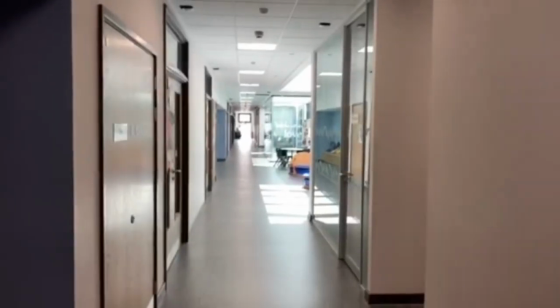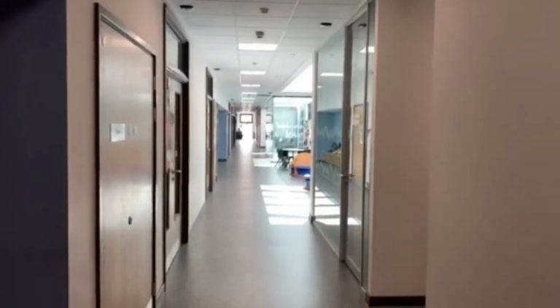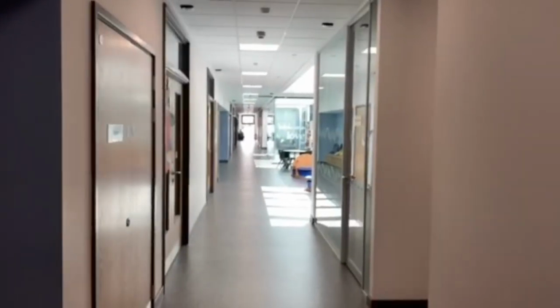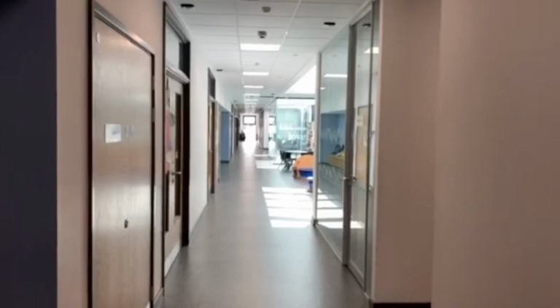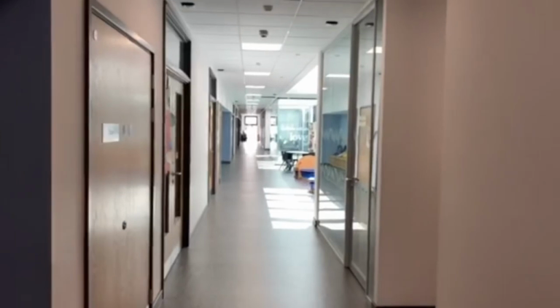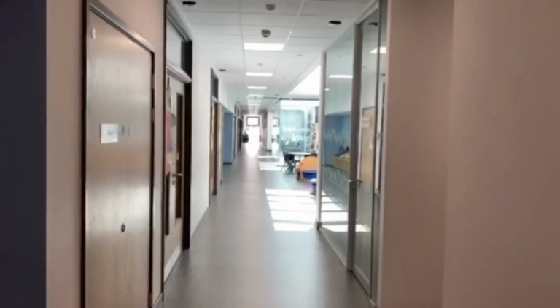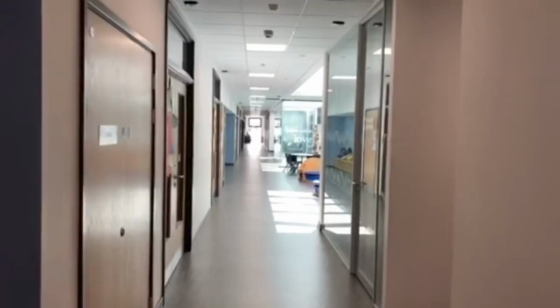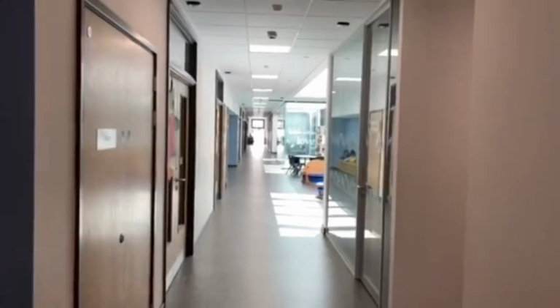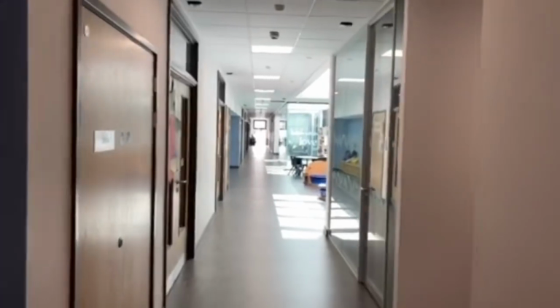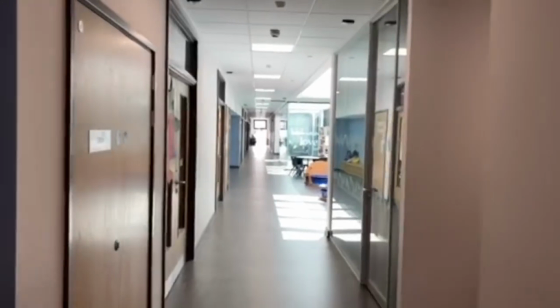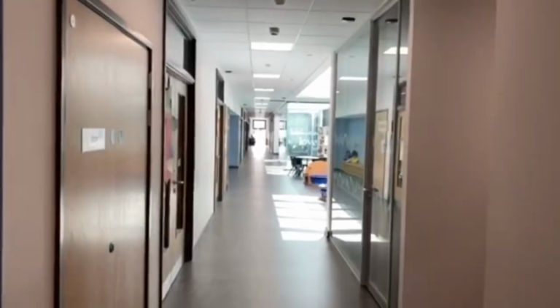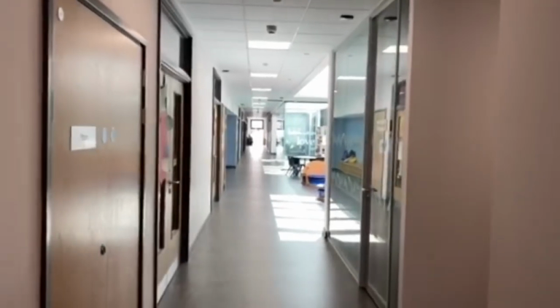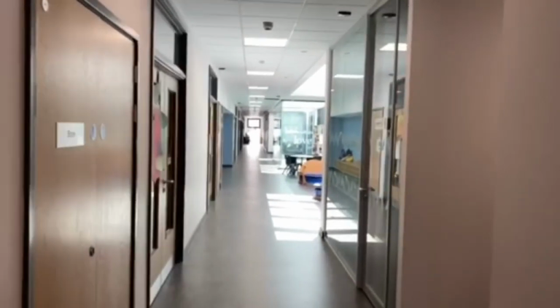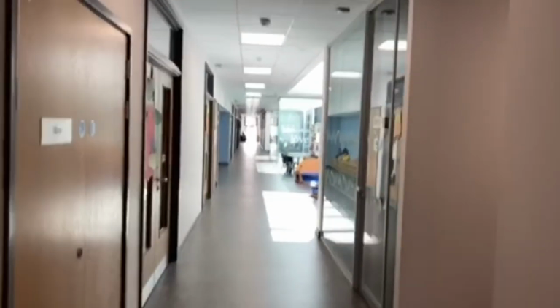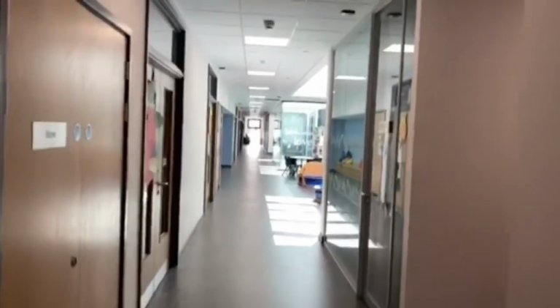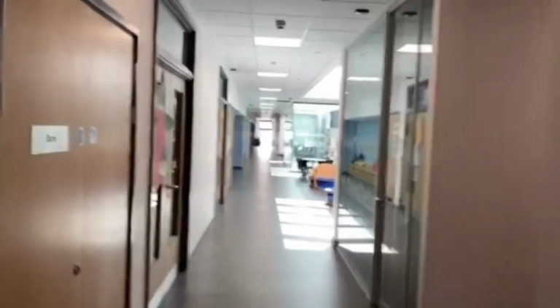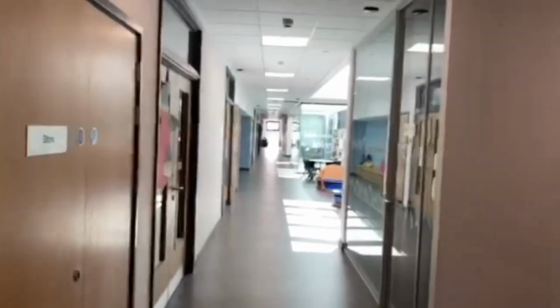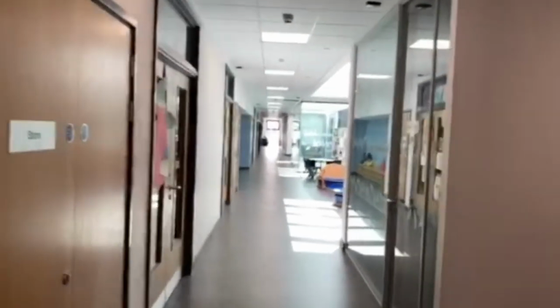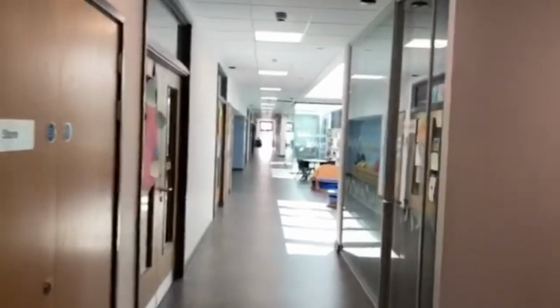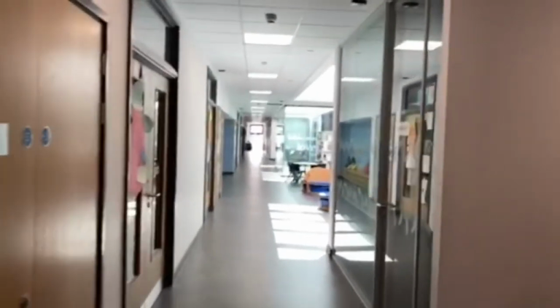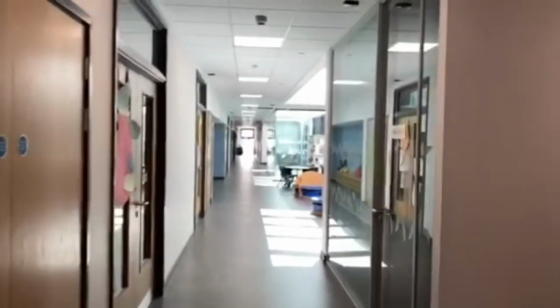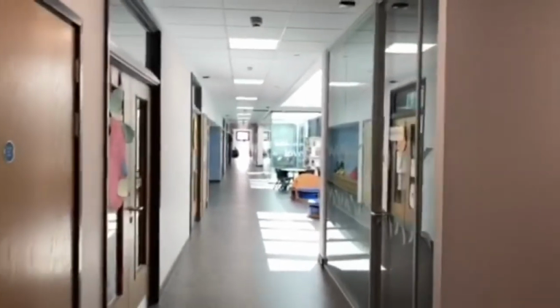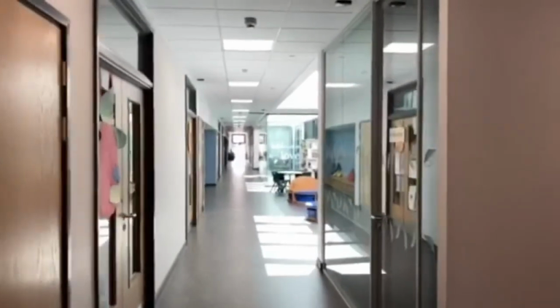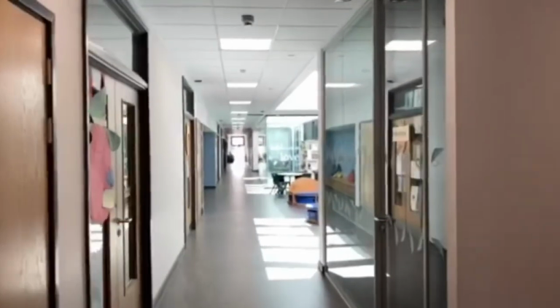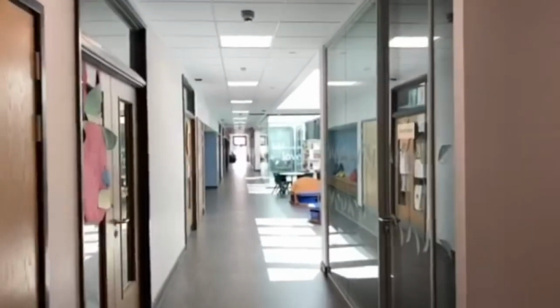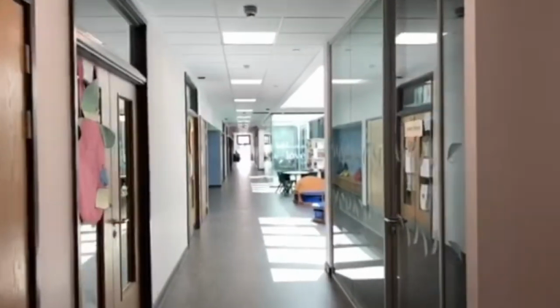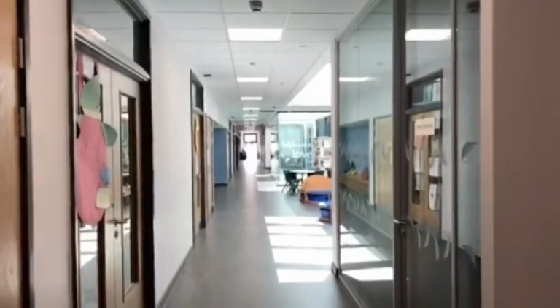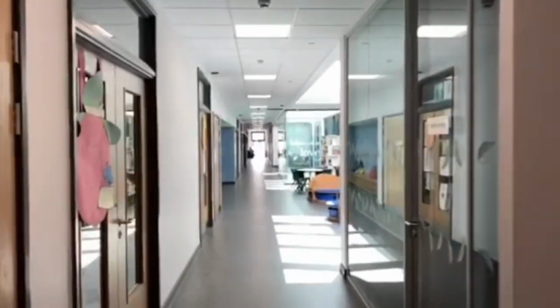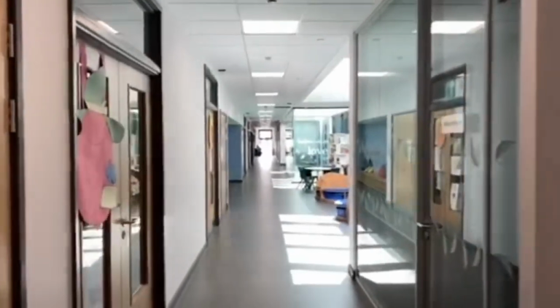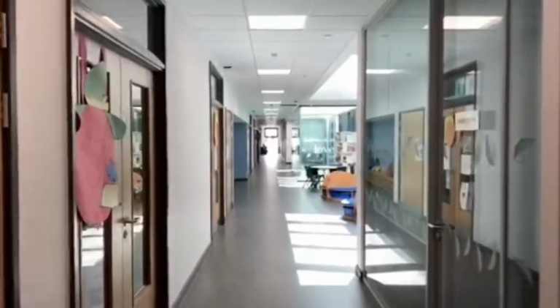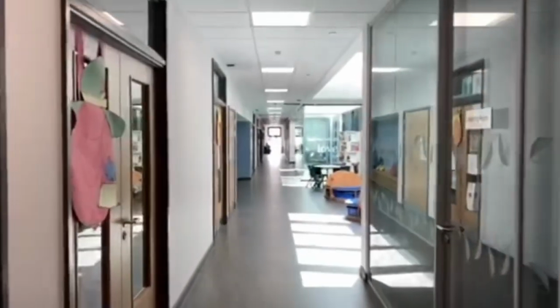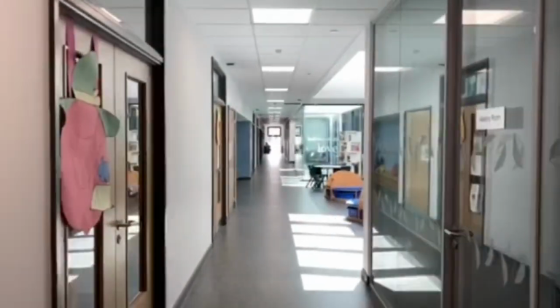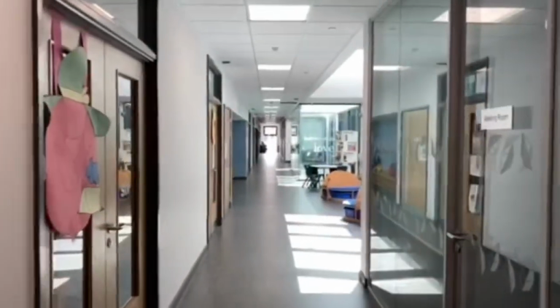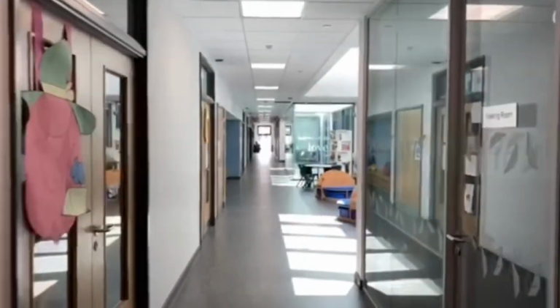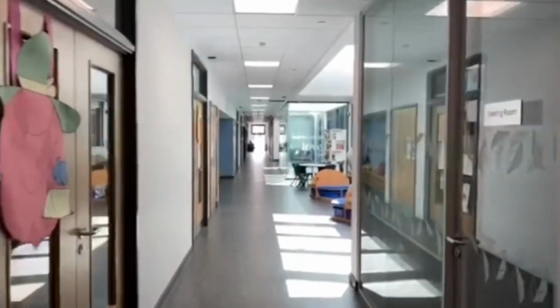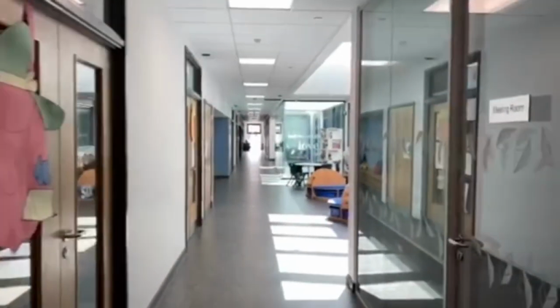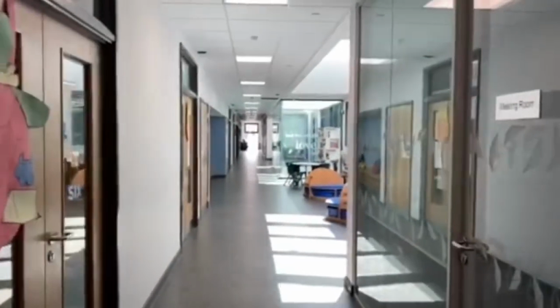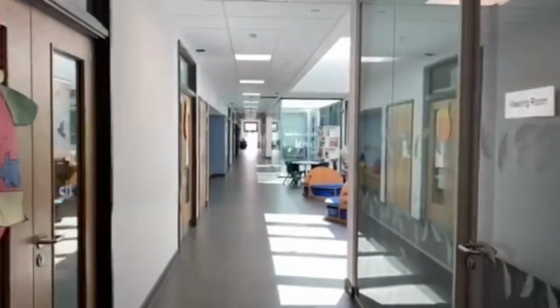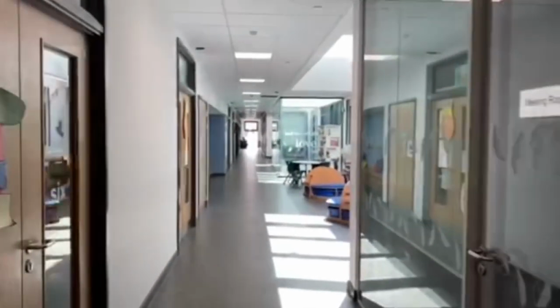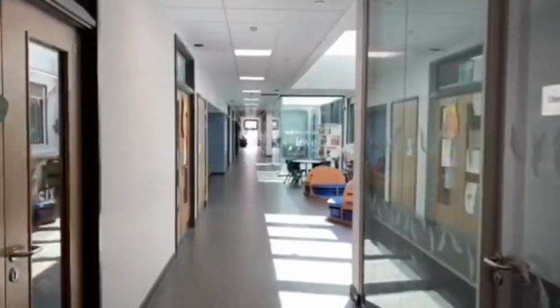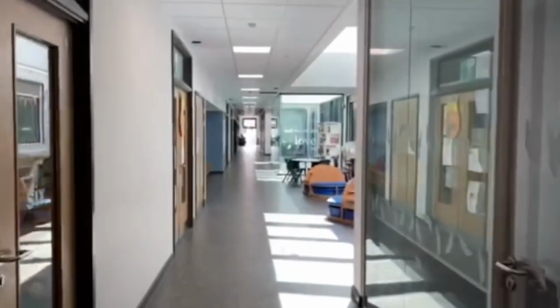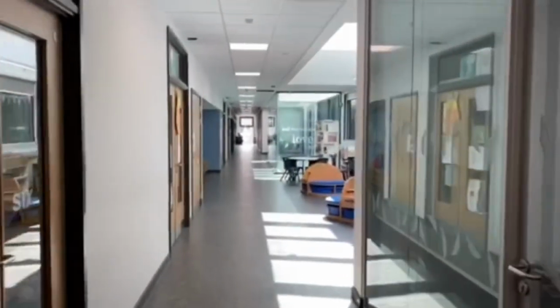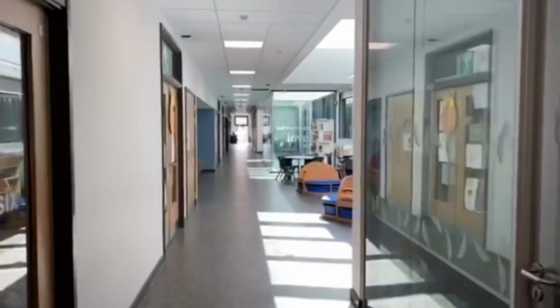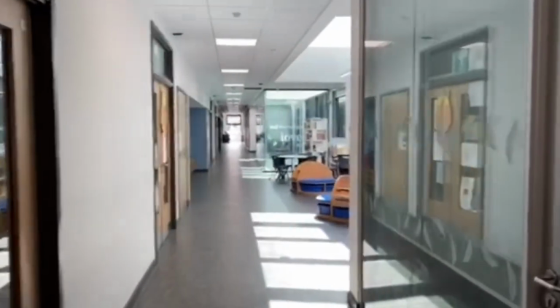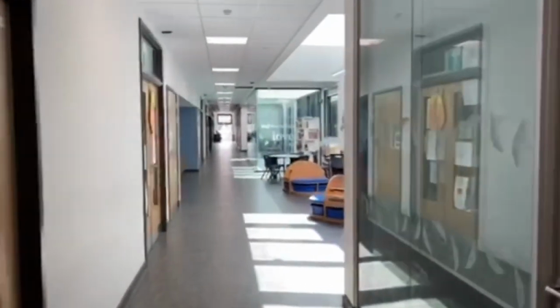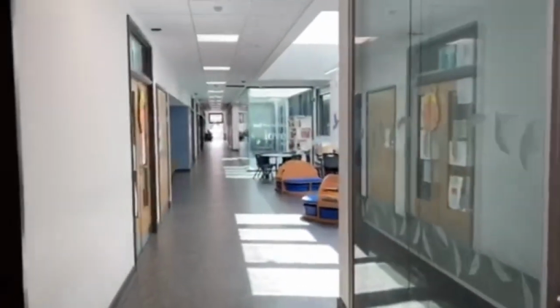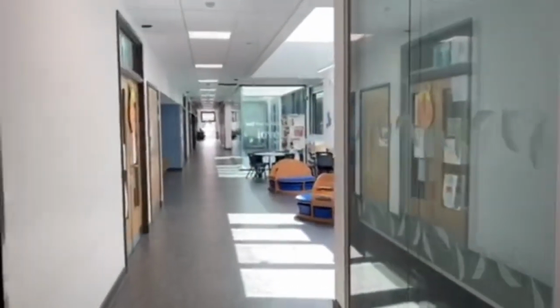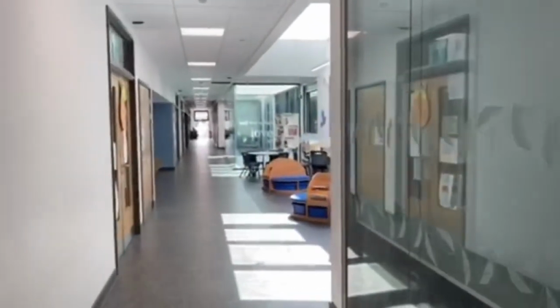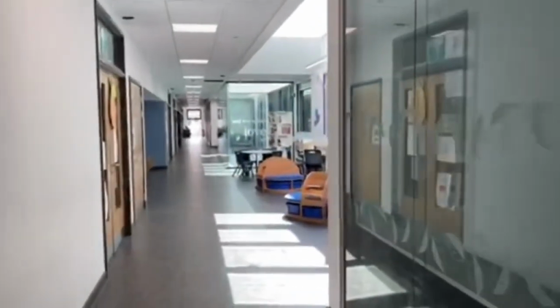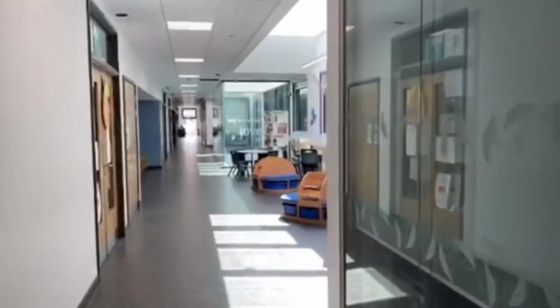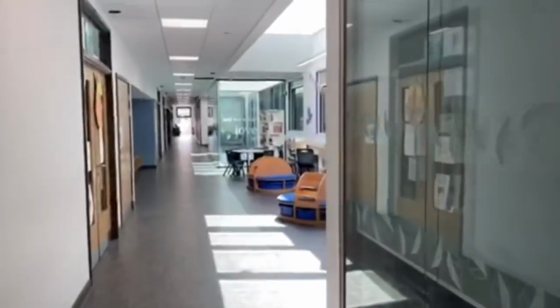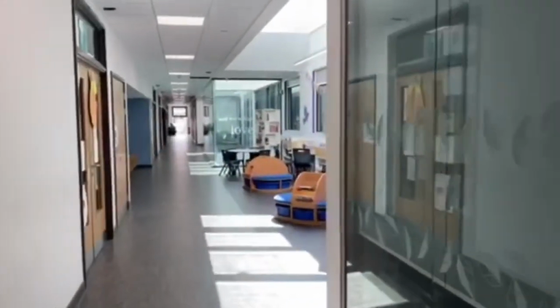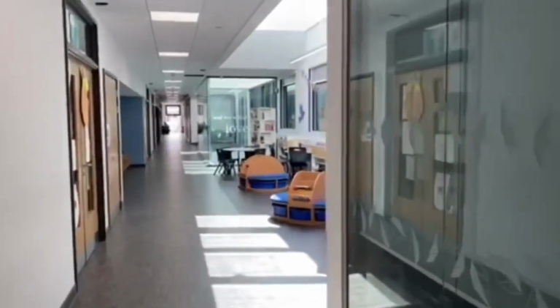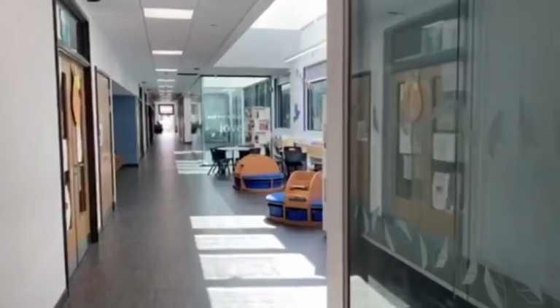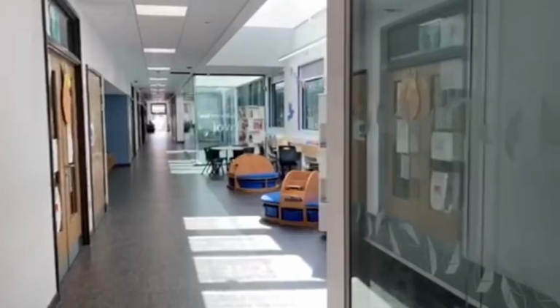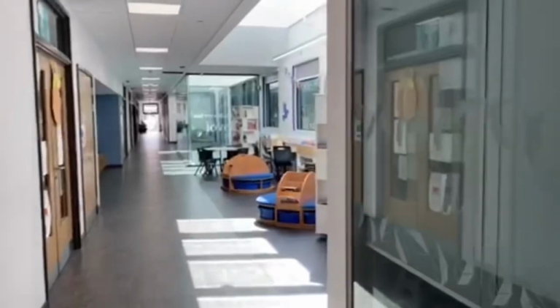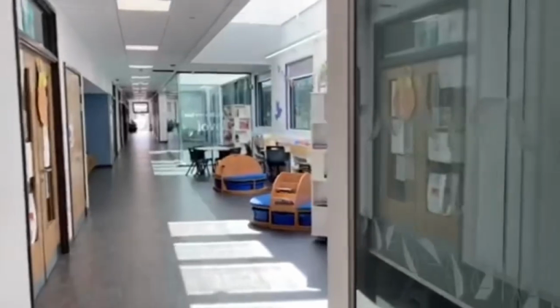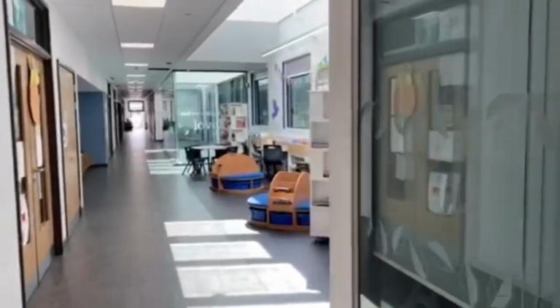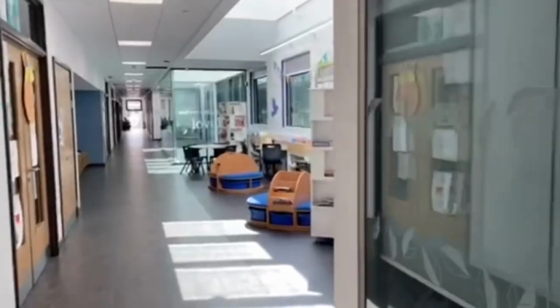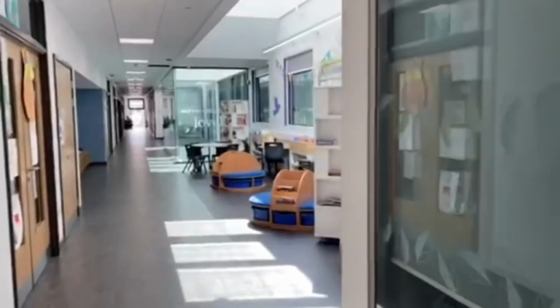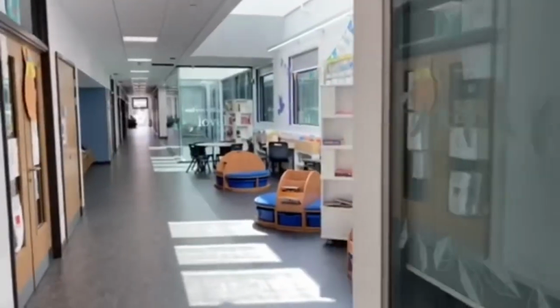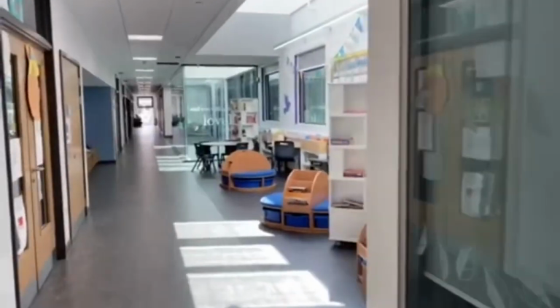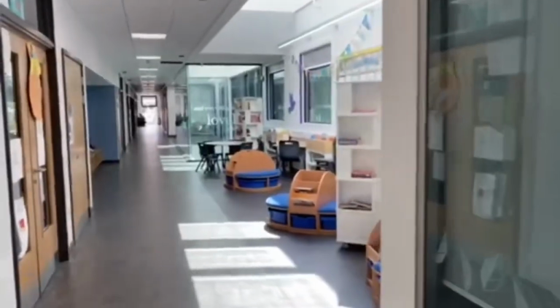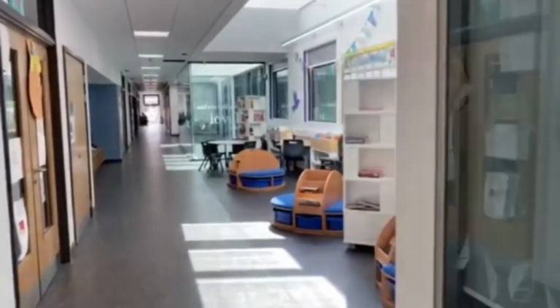We have a lovely big library and reading area, with some desk room for children who are working together to sit at.